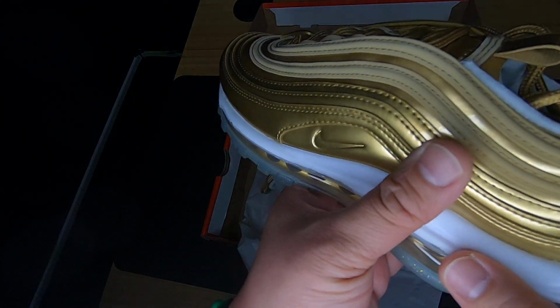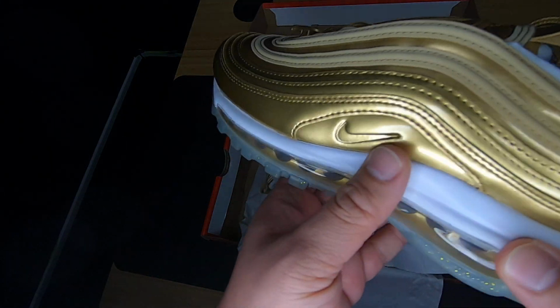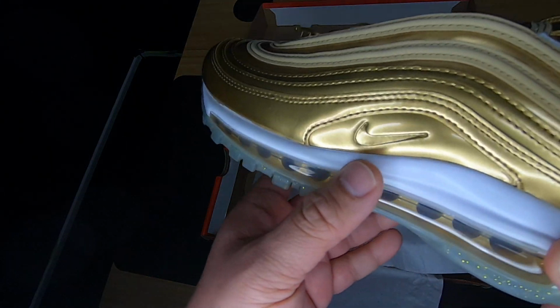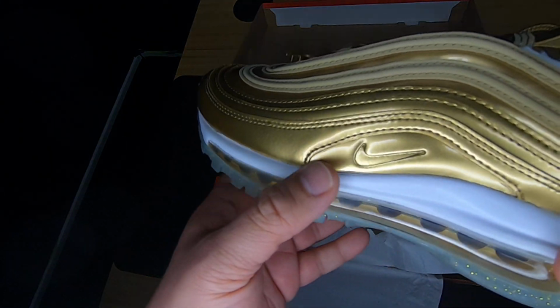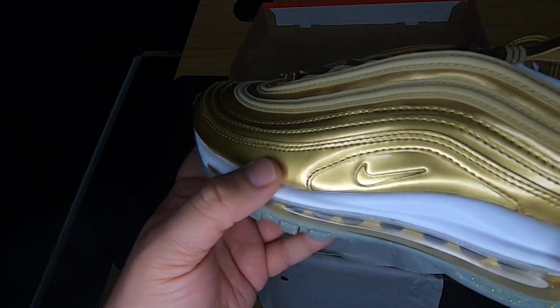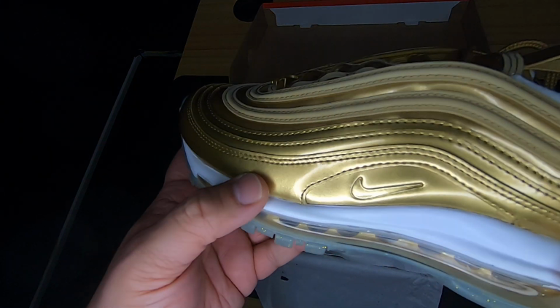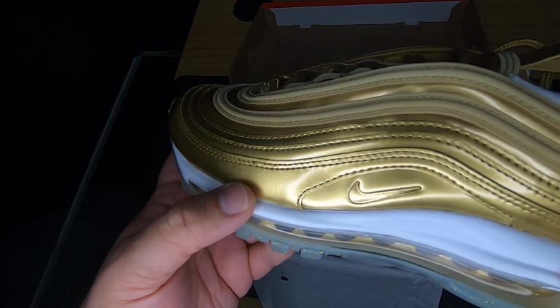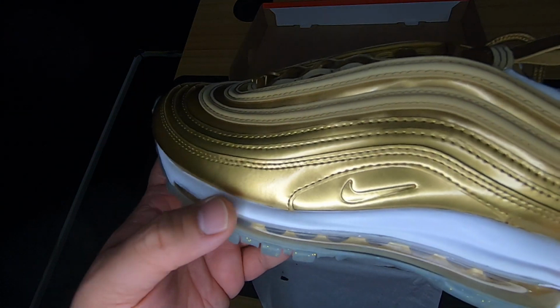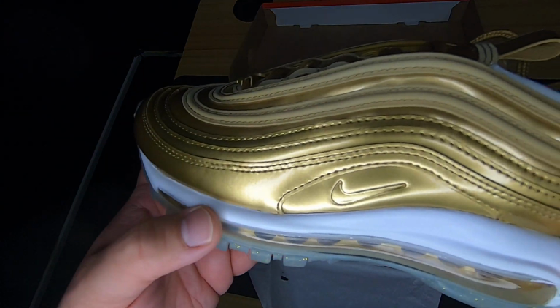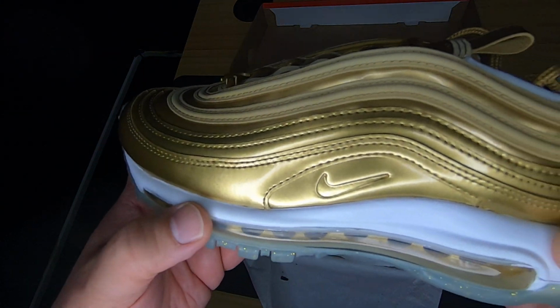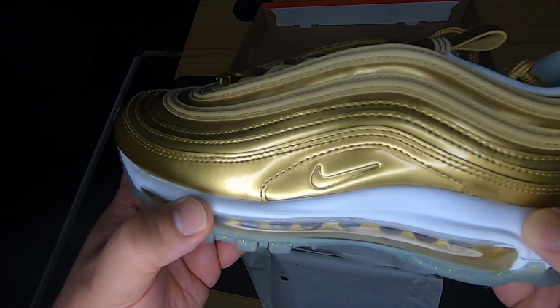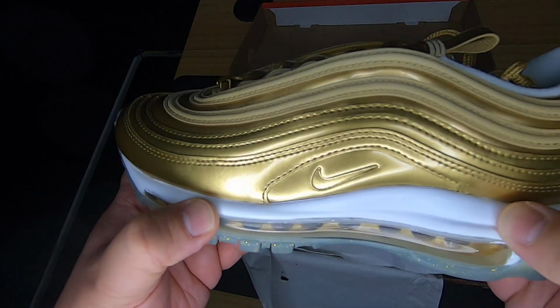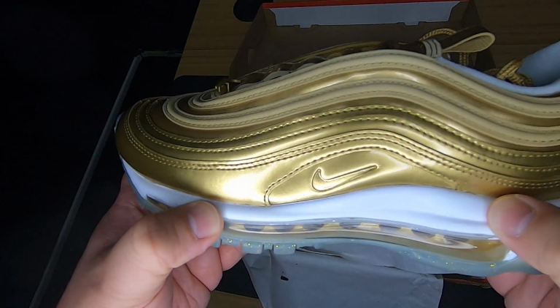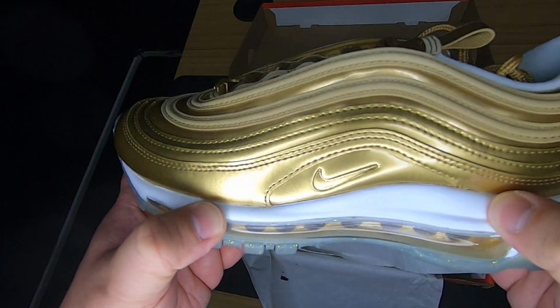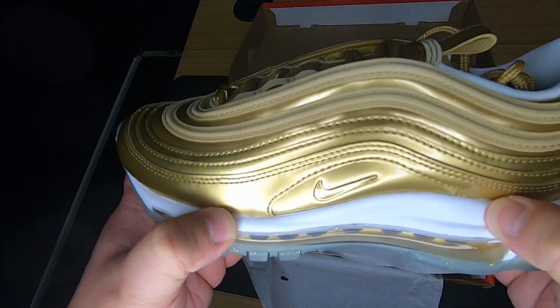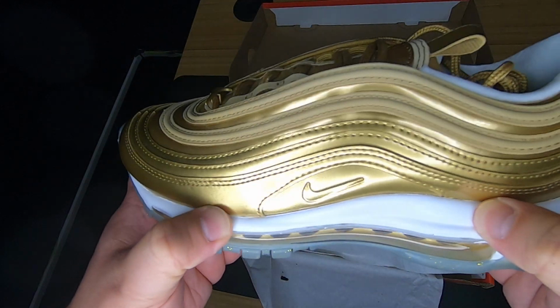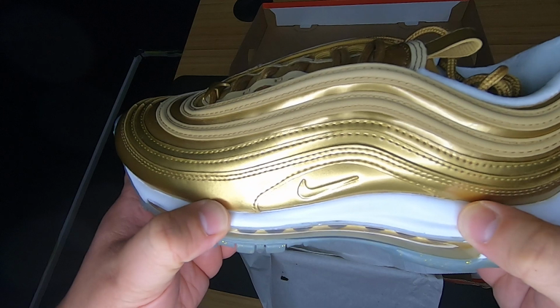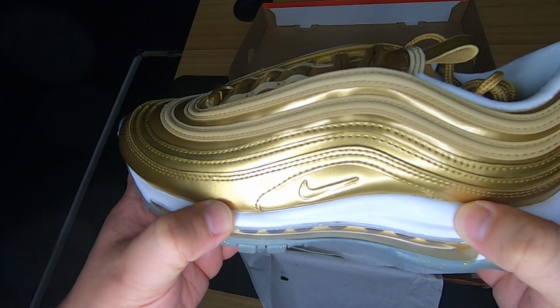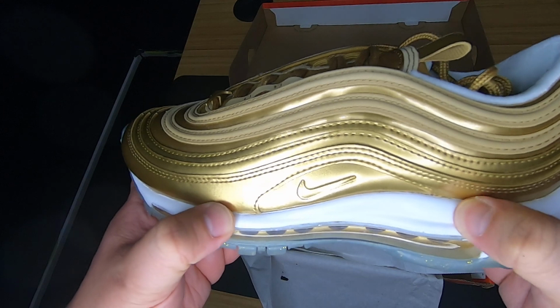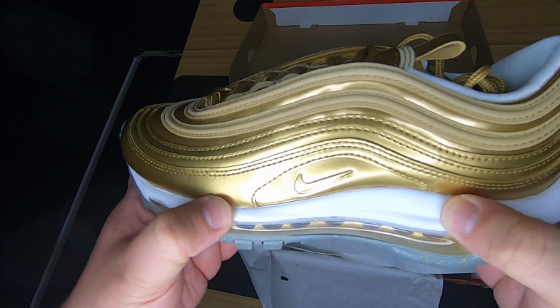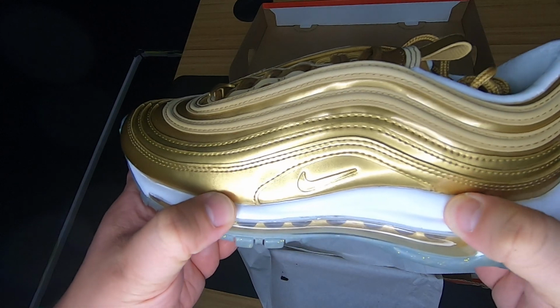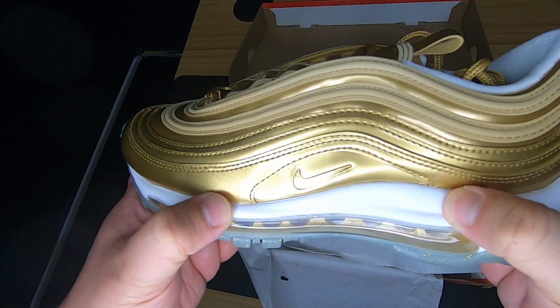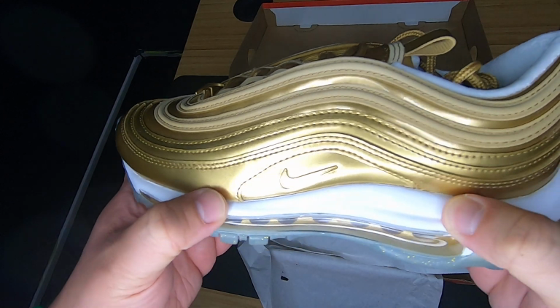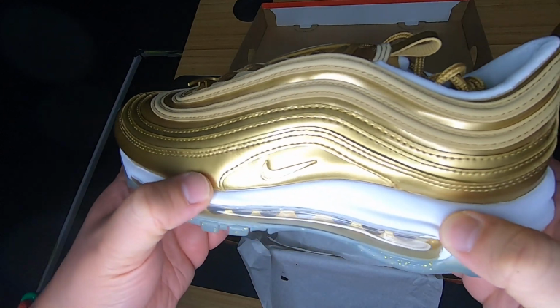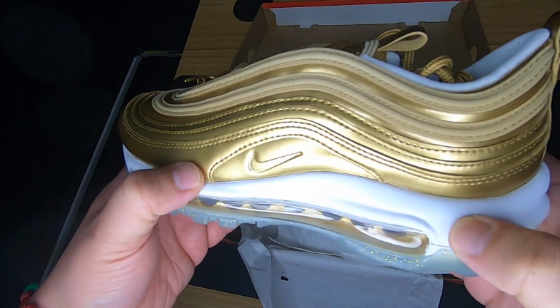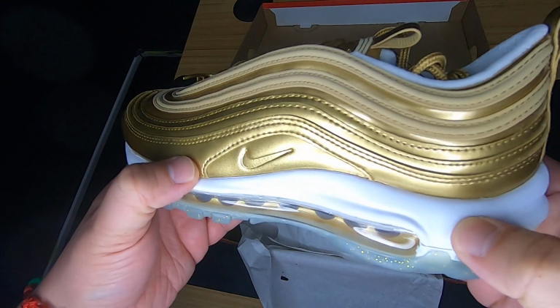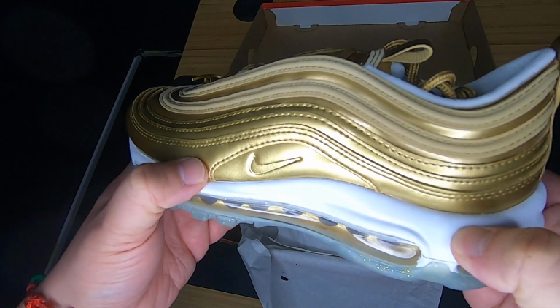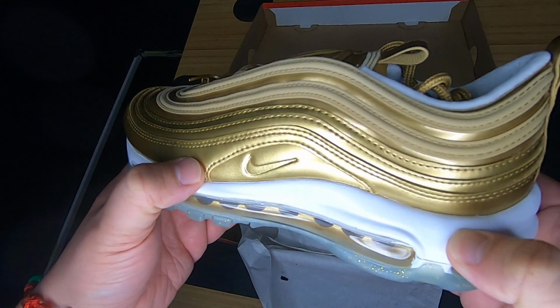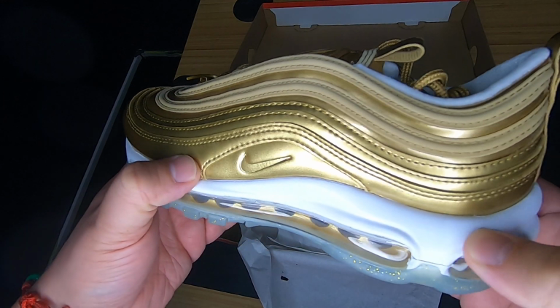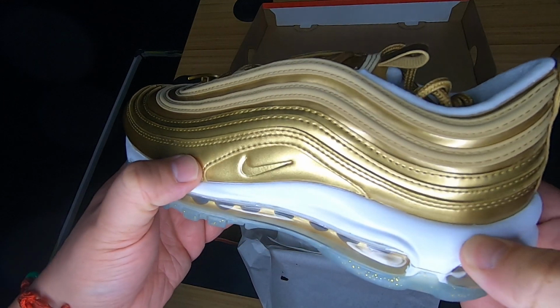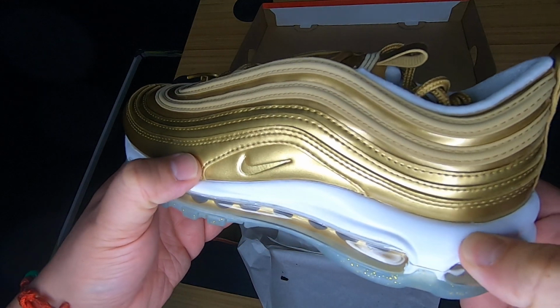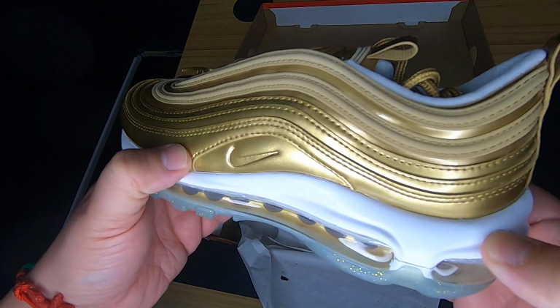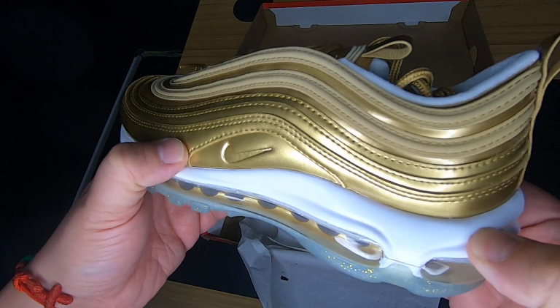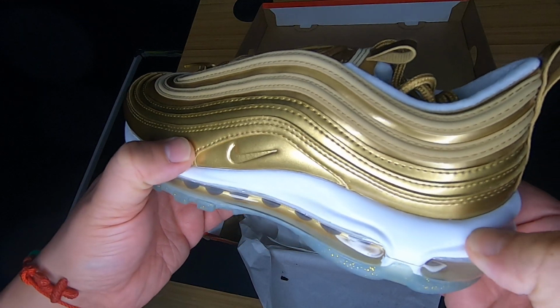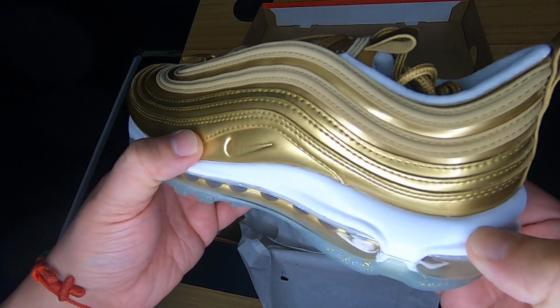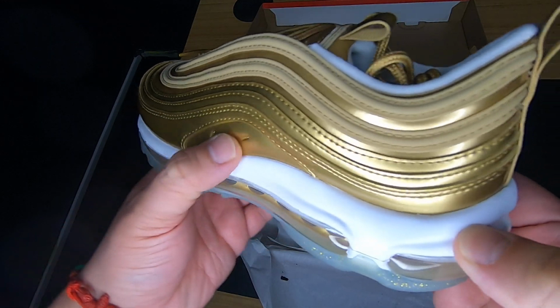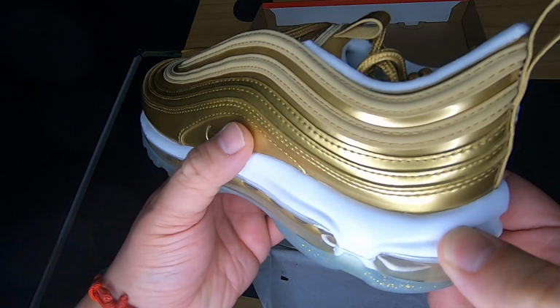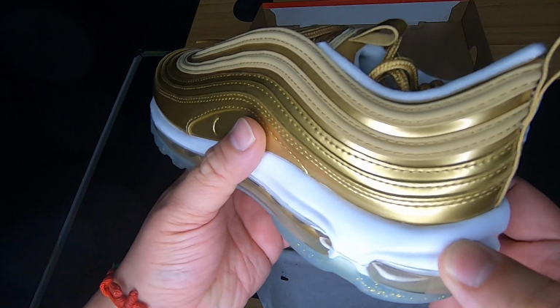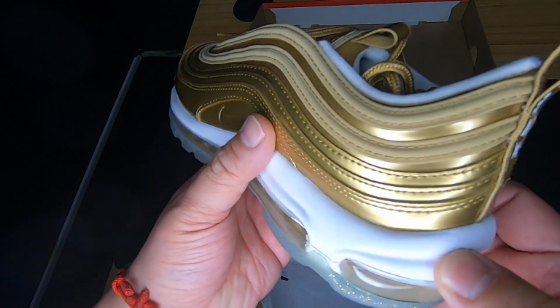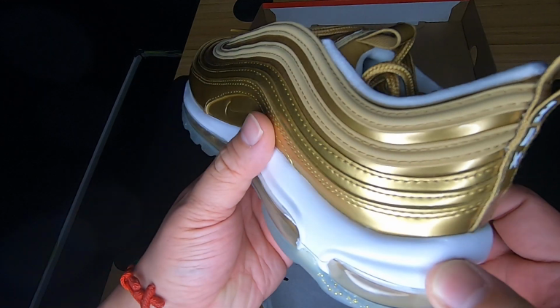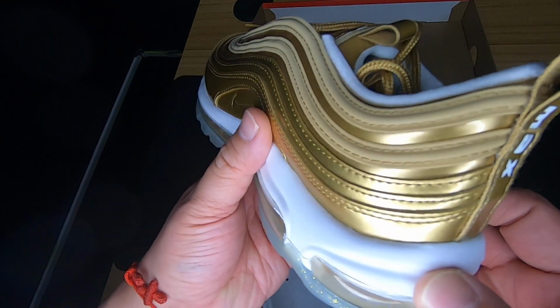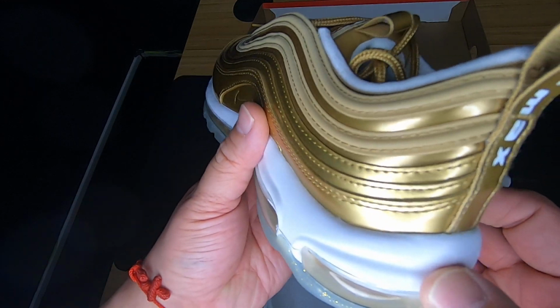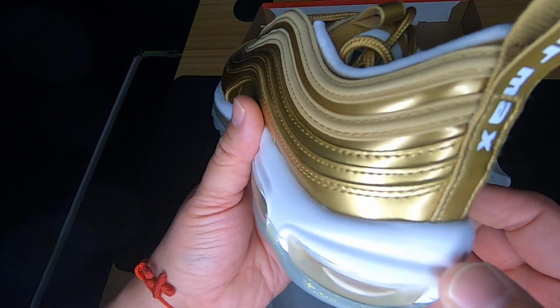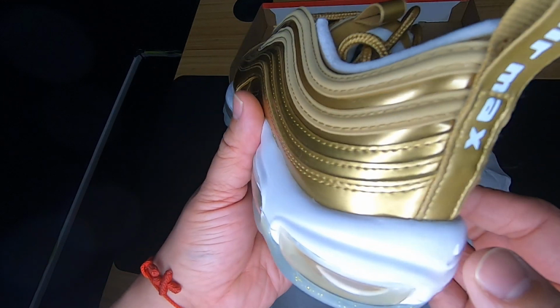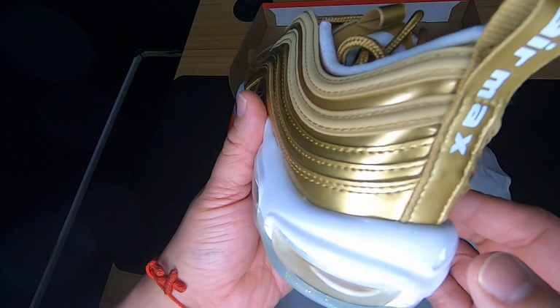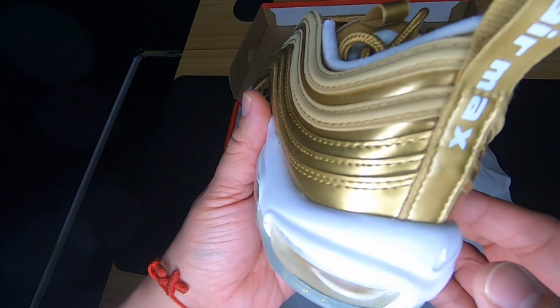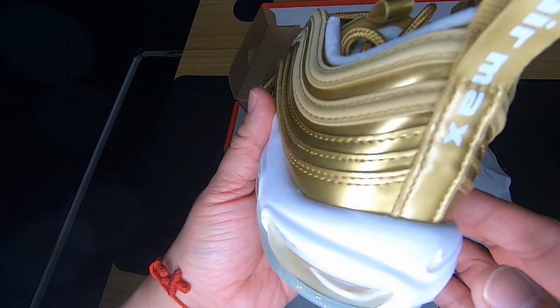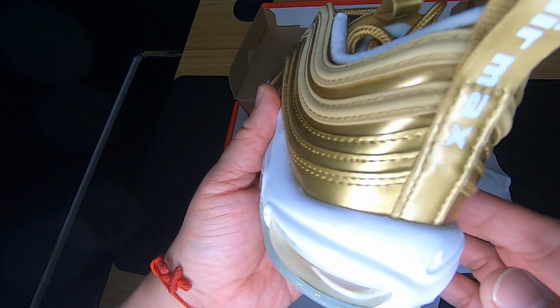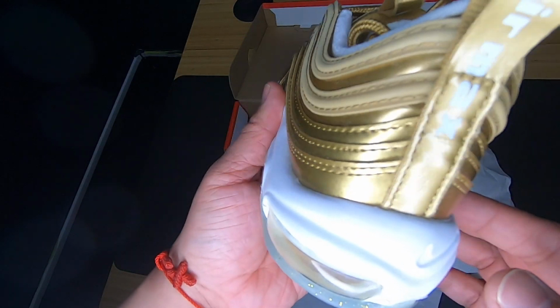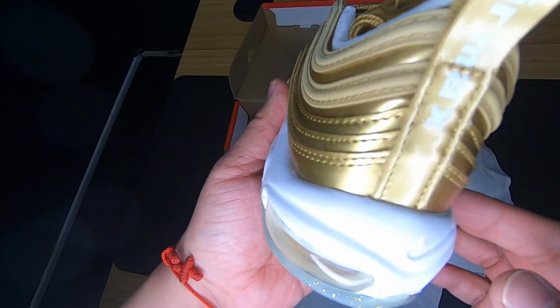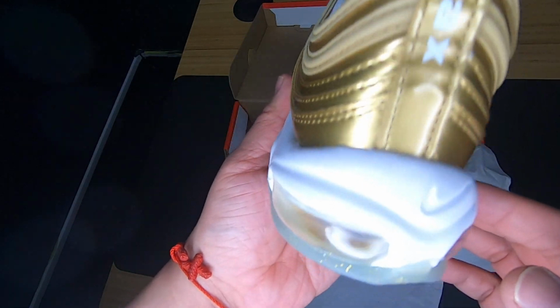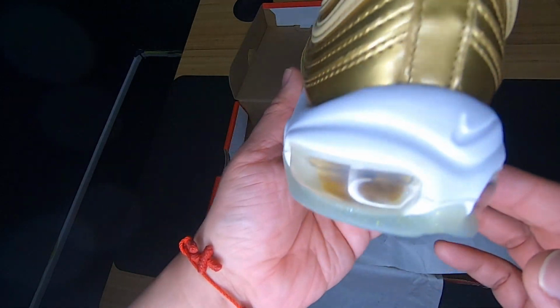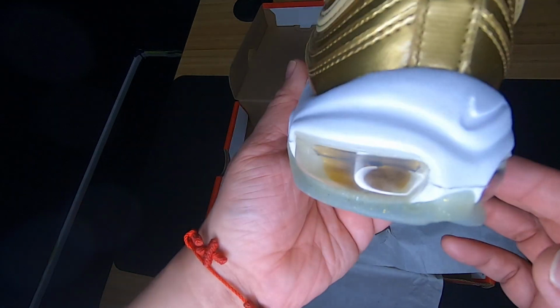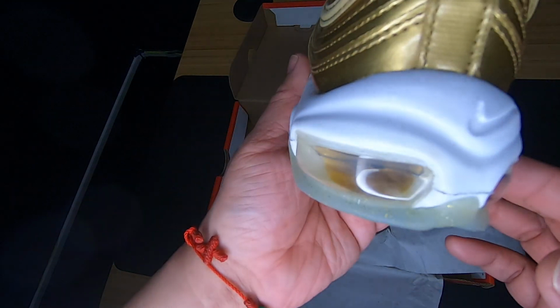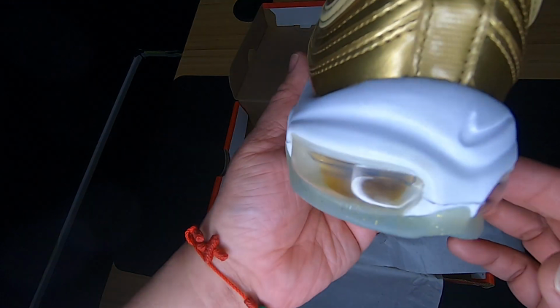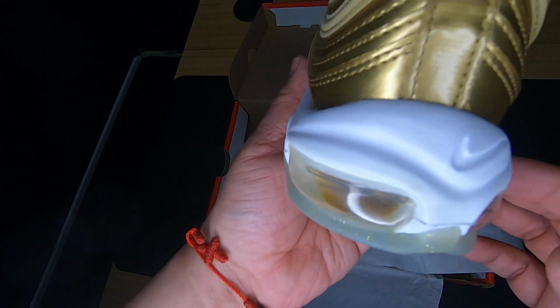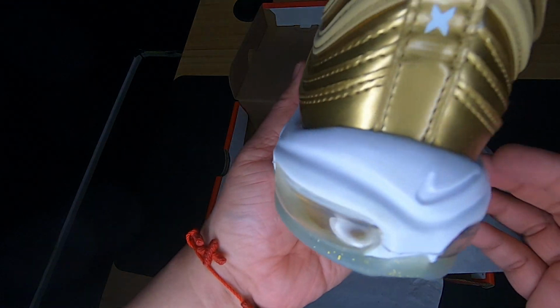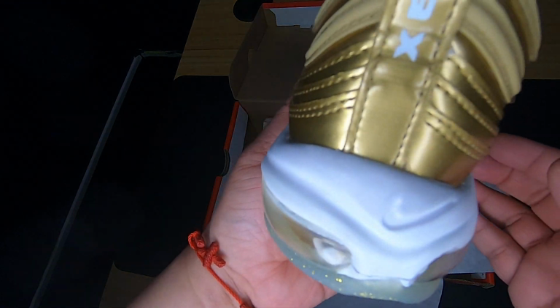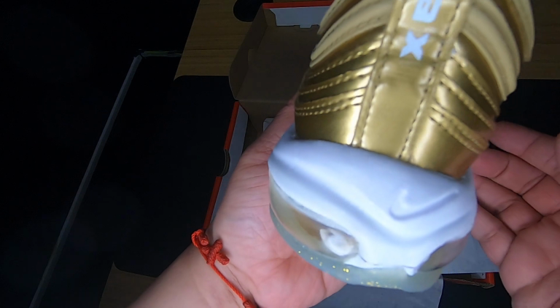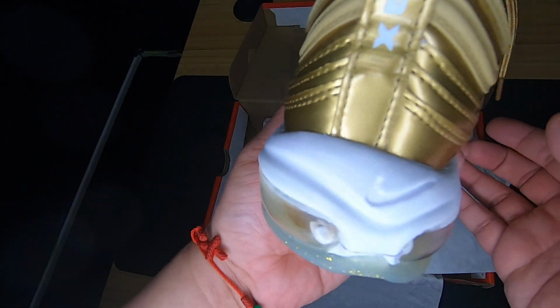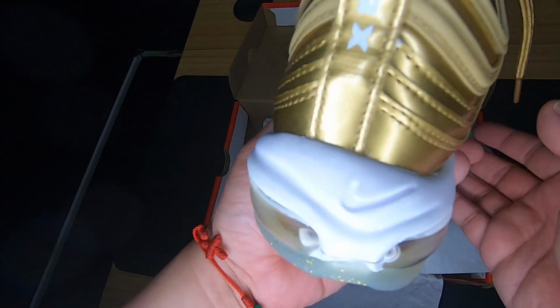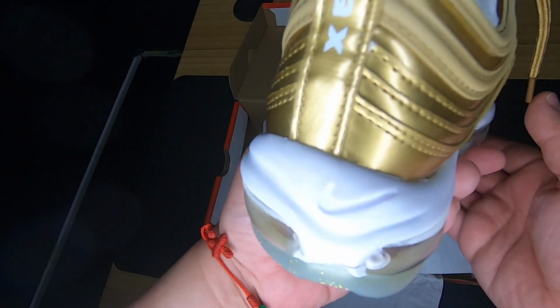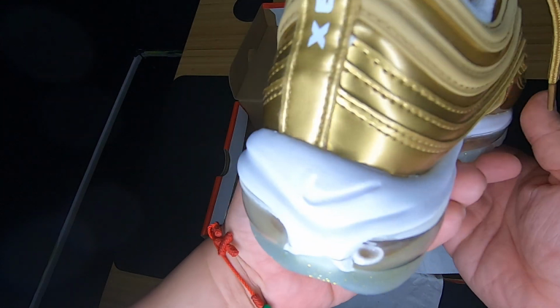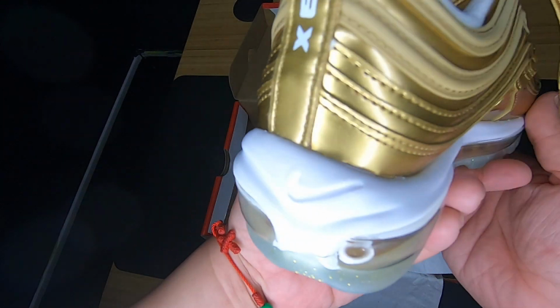You have 'Air Max' written in white. Midsole's white over here, going all around. Nice sneakers, nice sneakers.